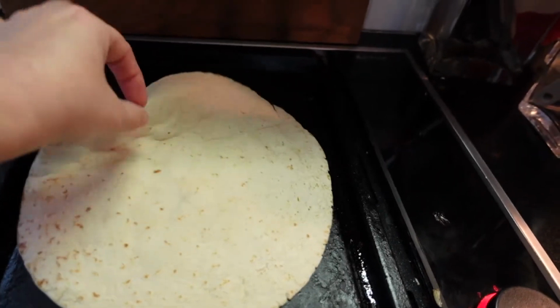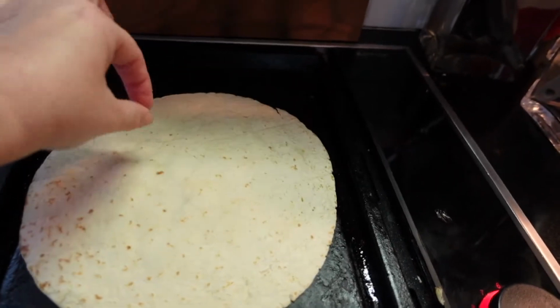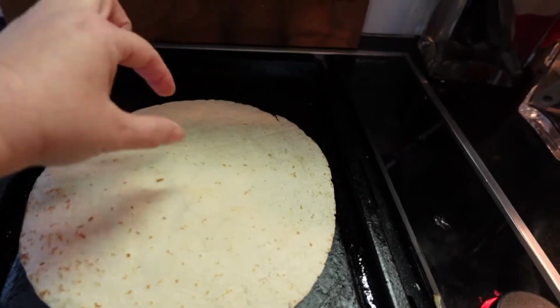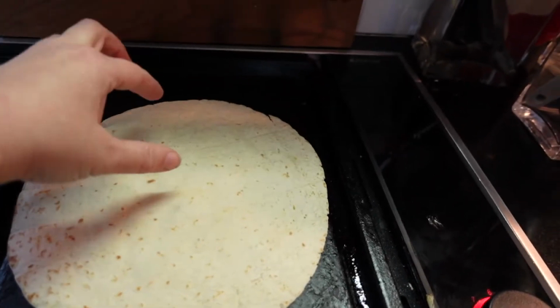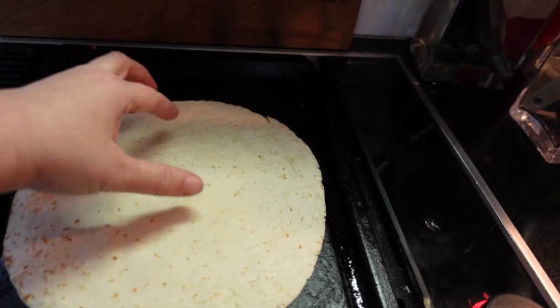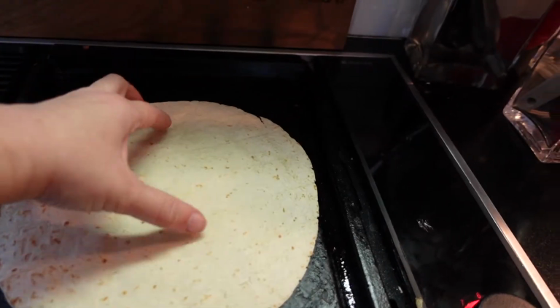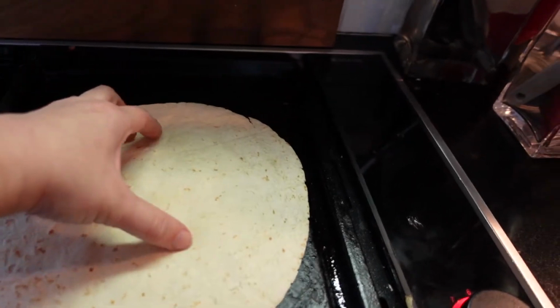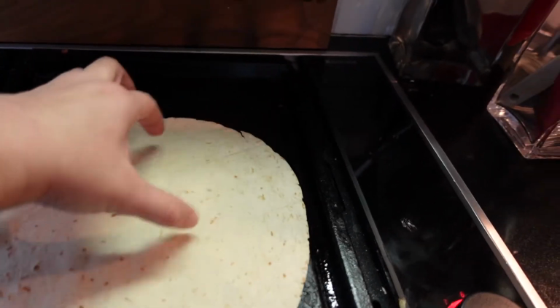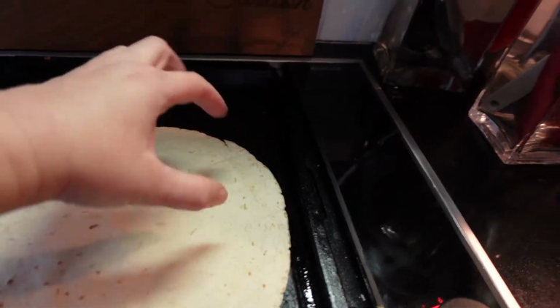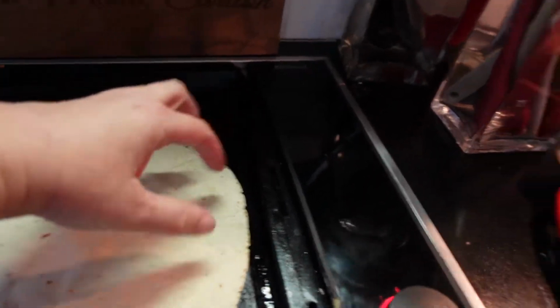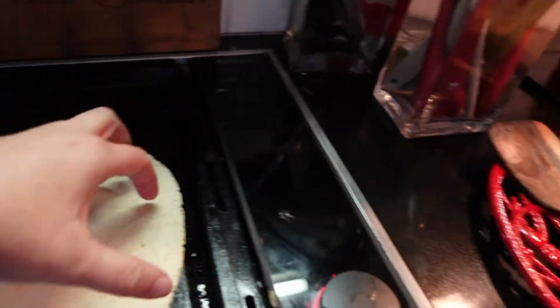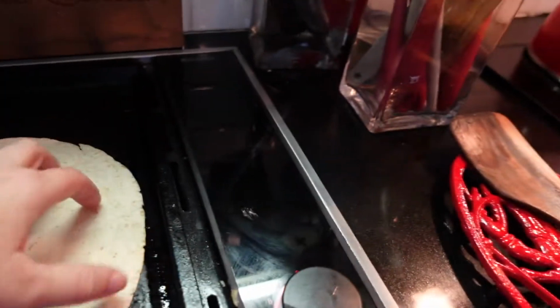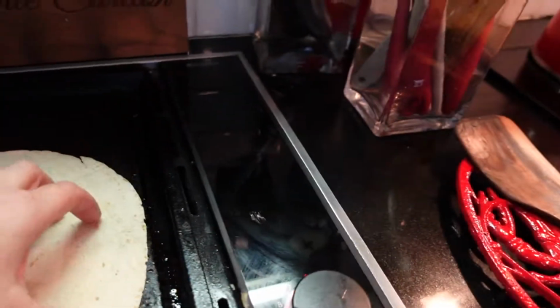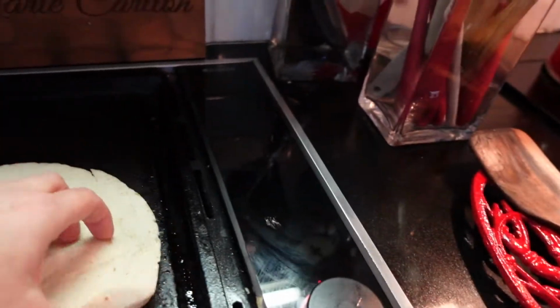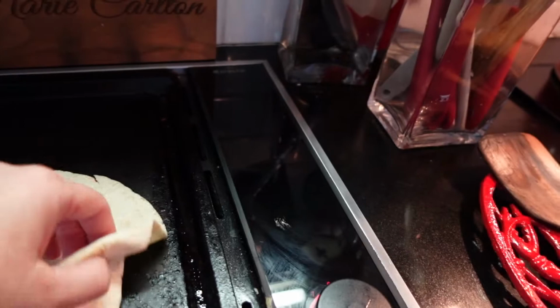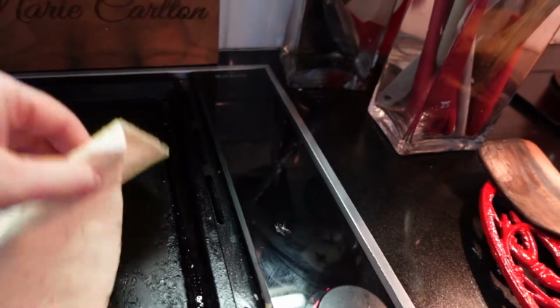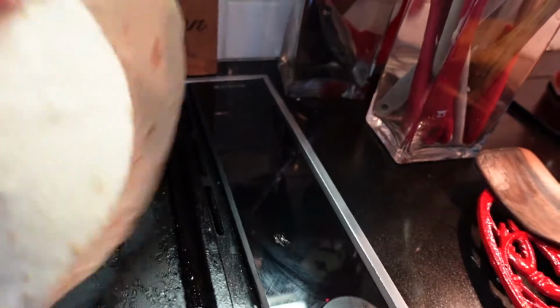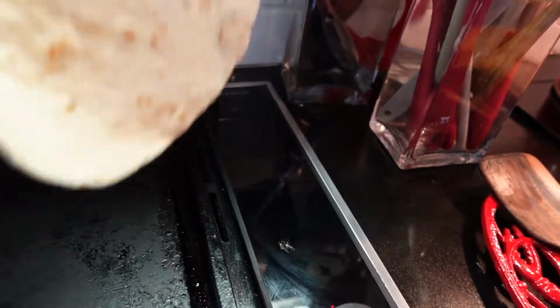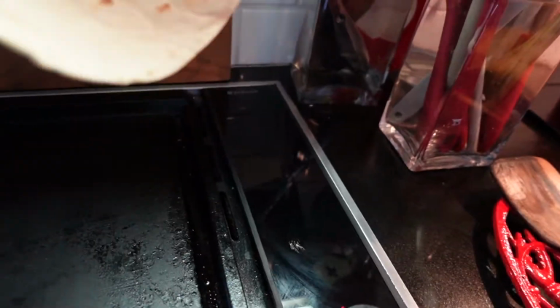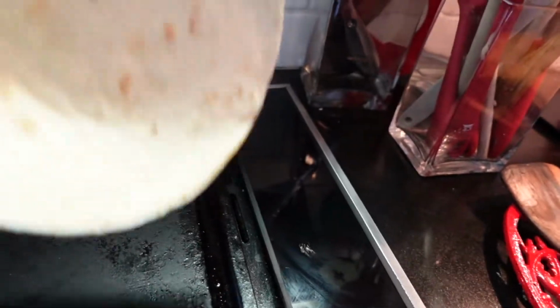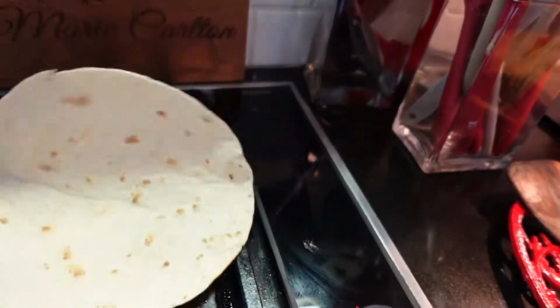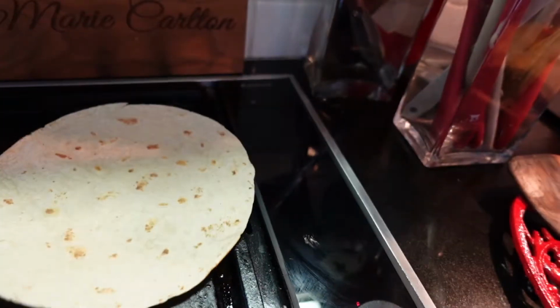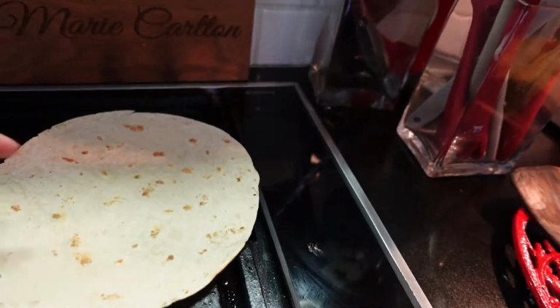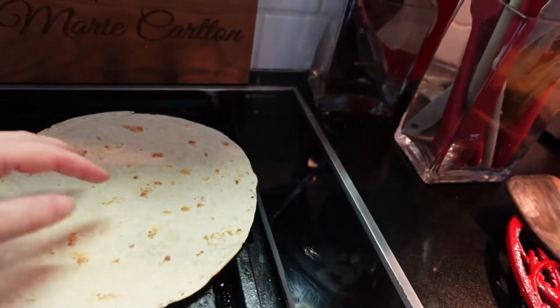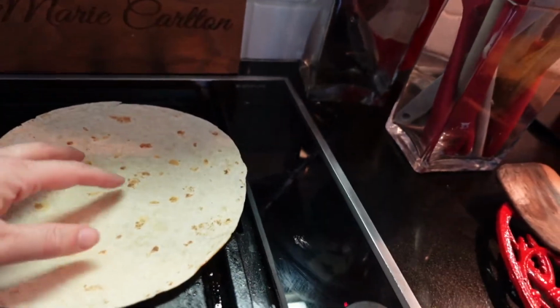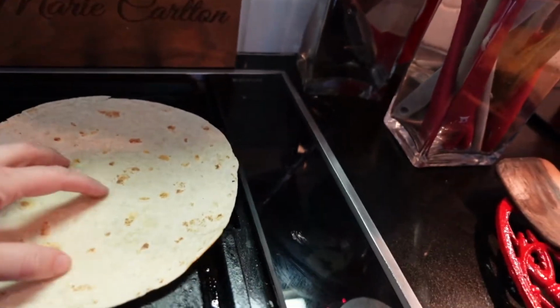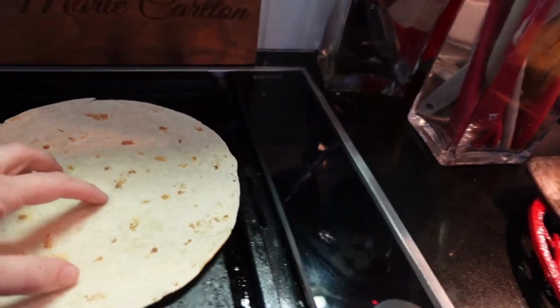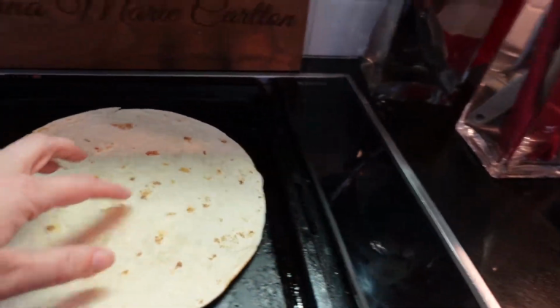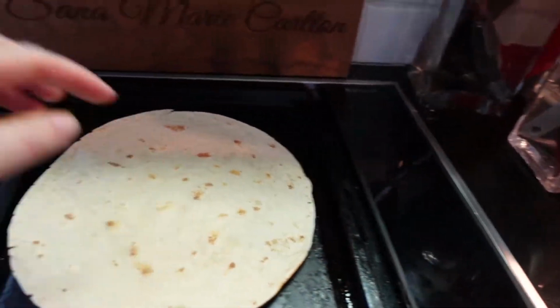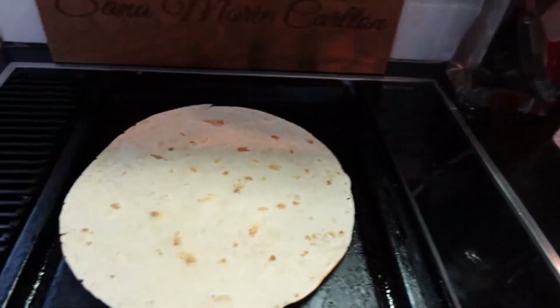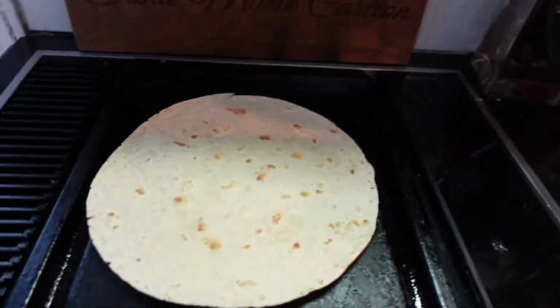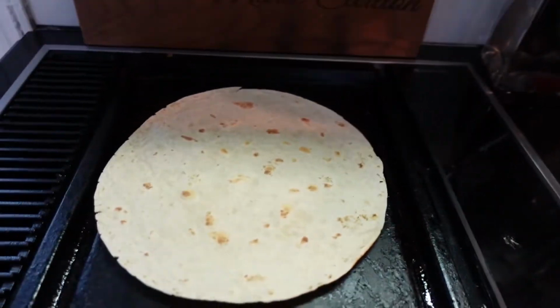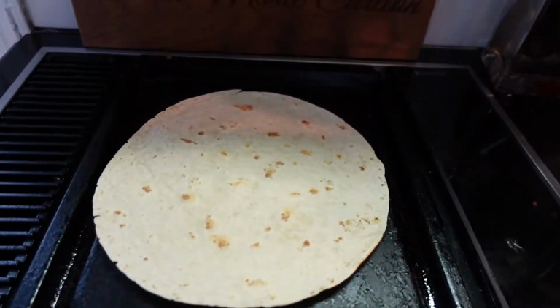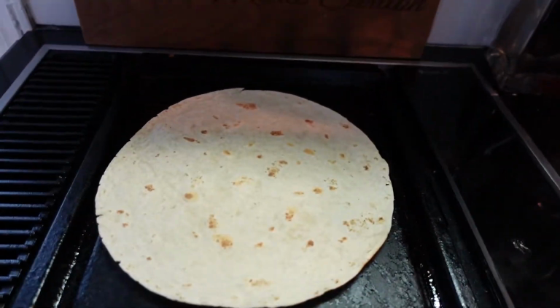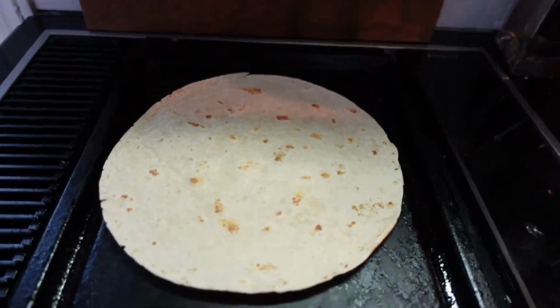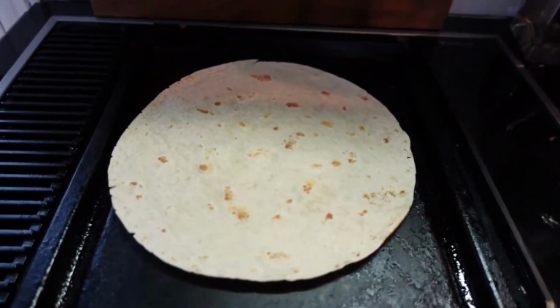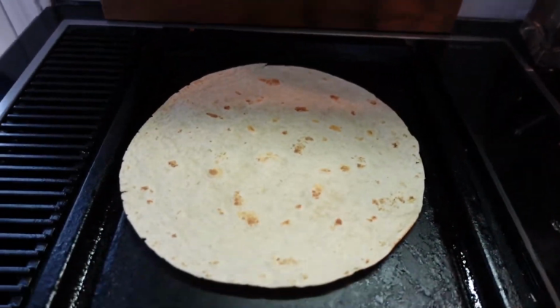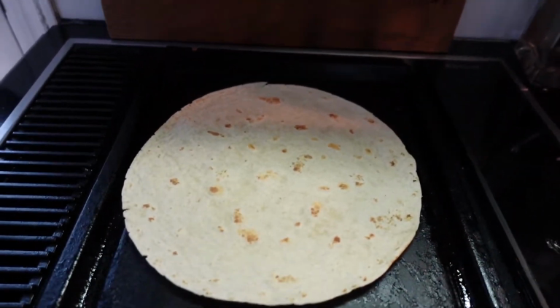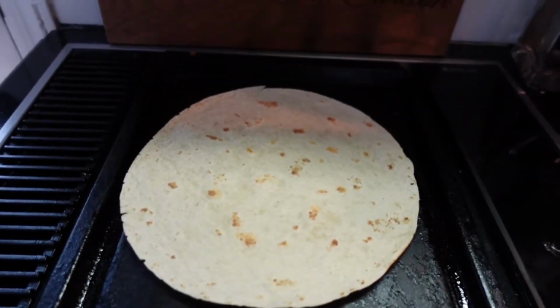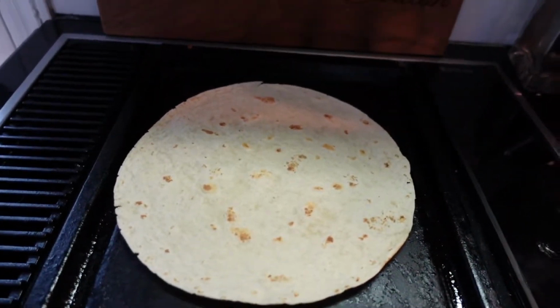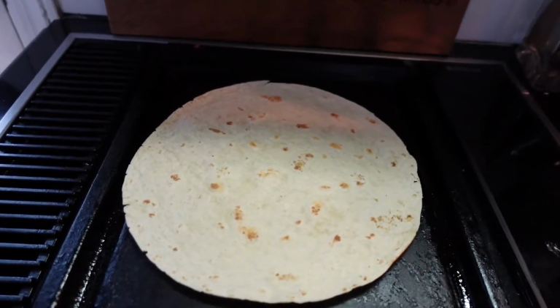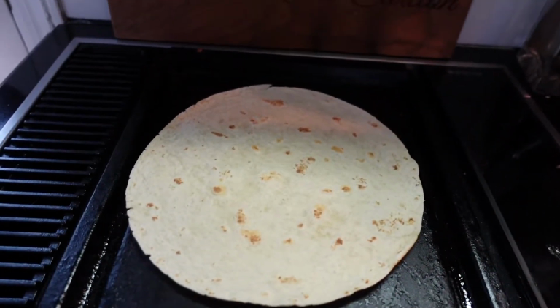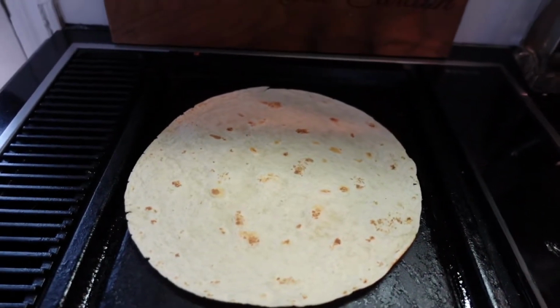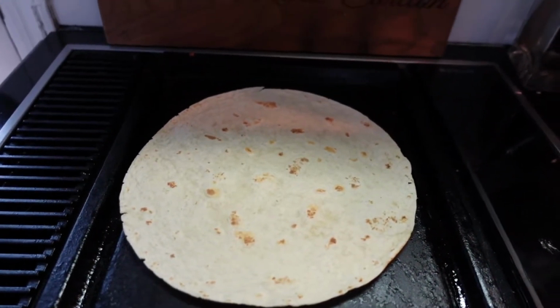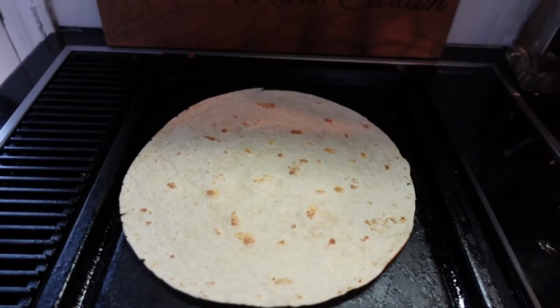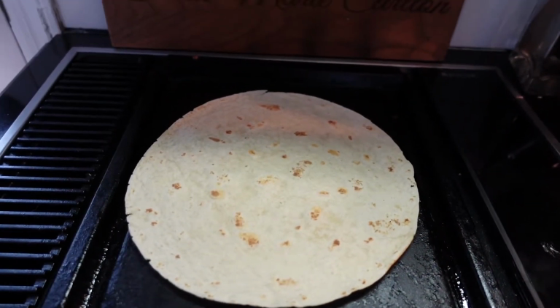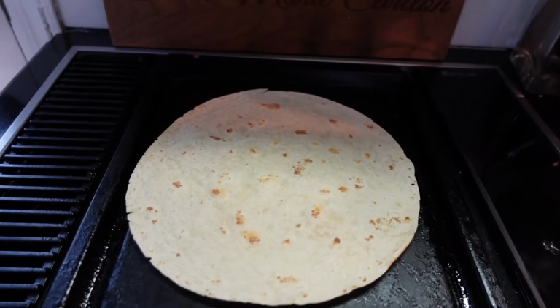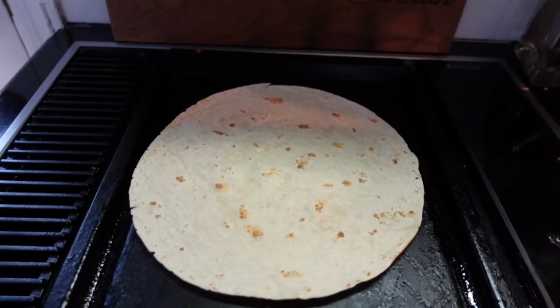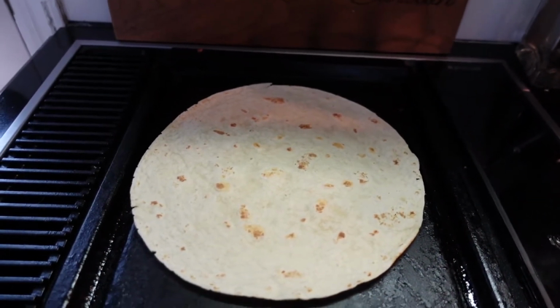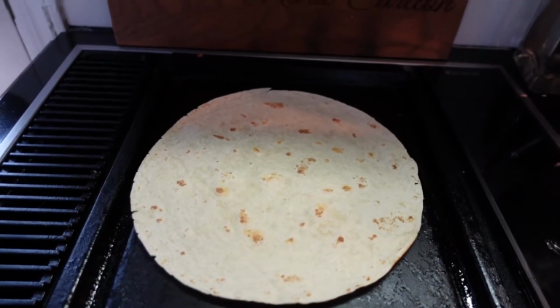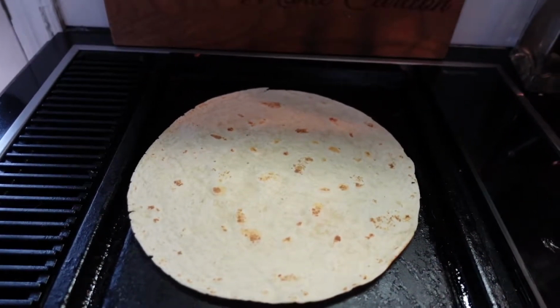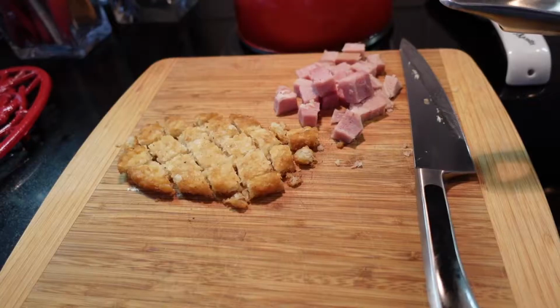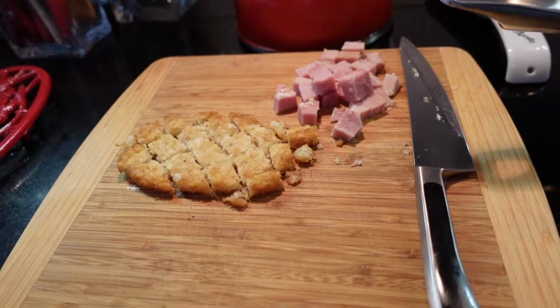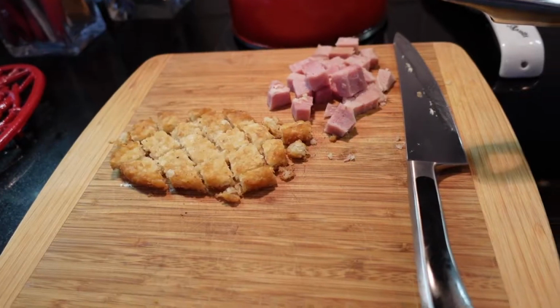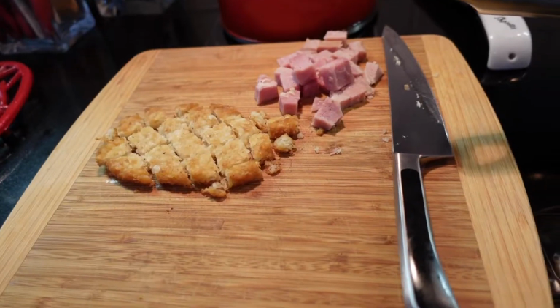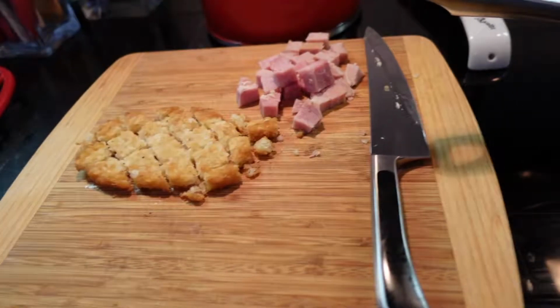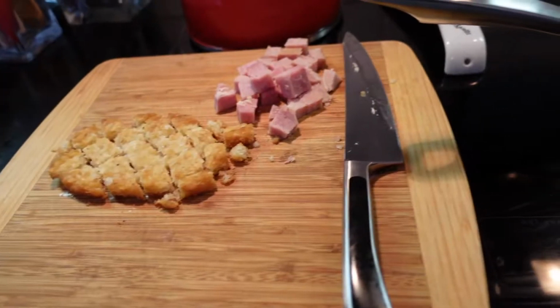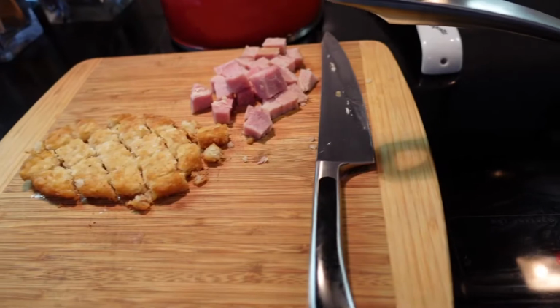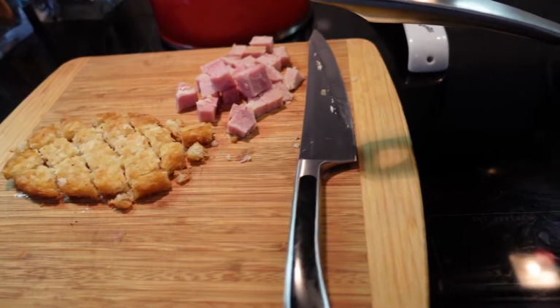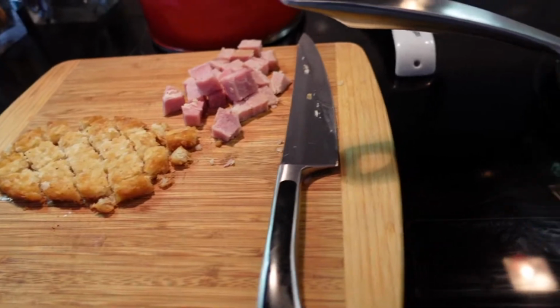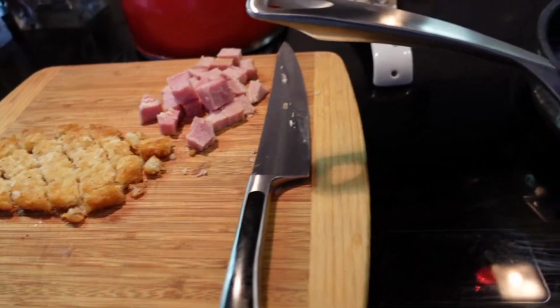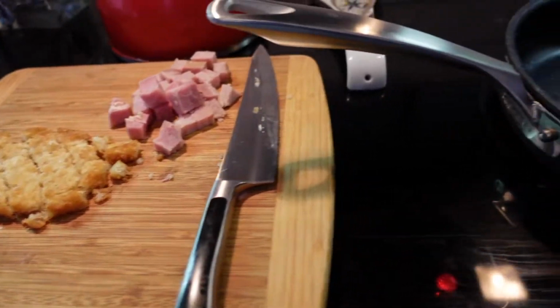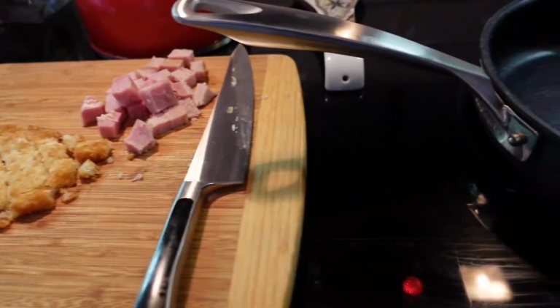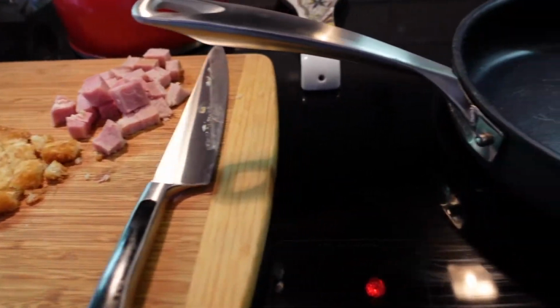Flip over the tortilla — it's hot this time! Flip that over and get that other side crisping up a bit.